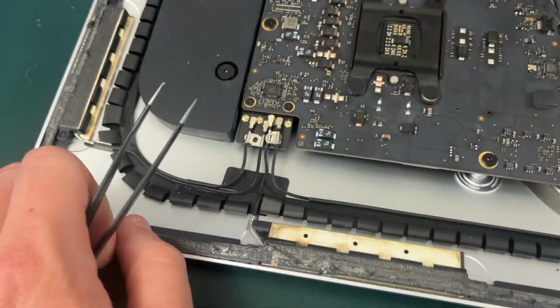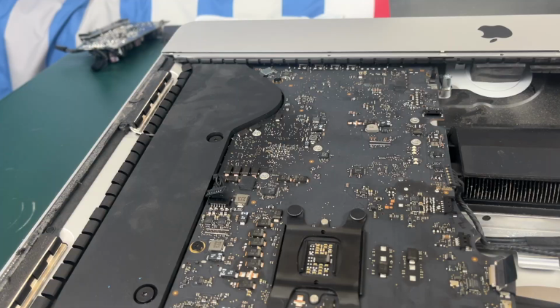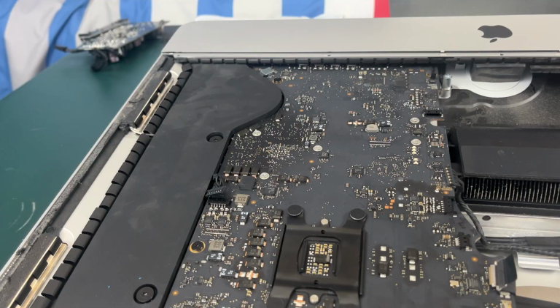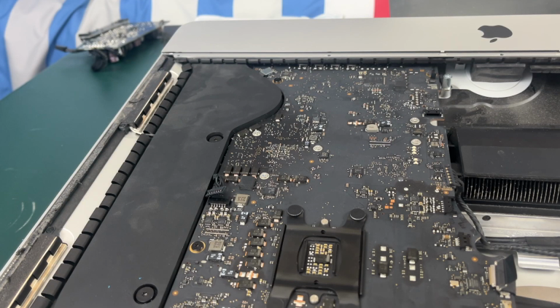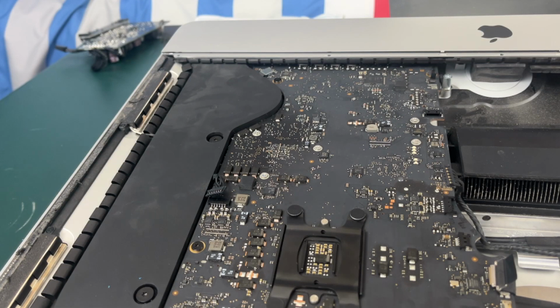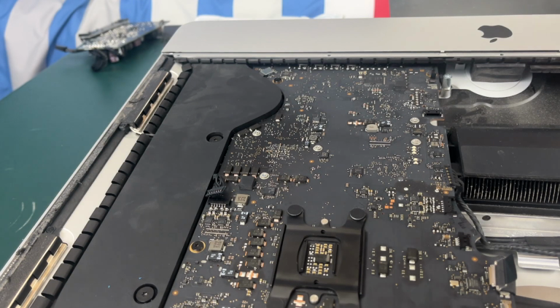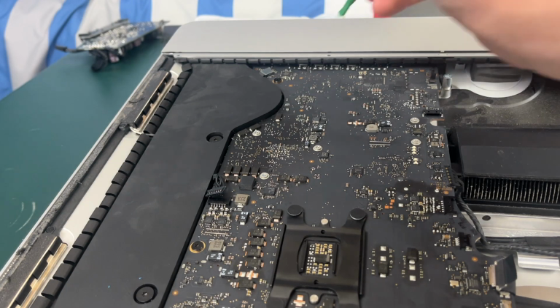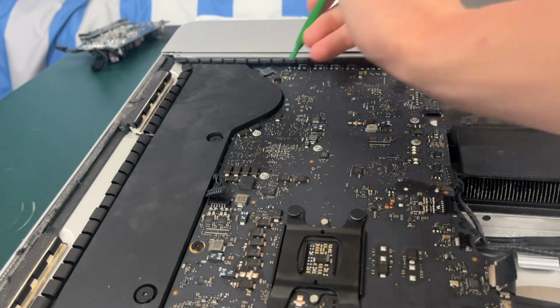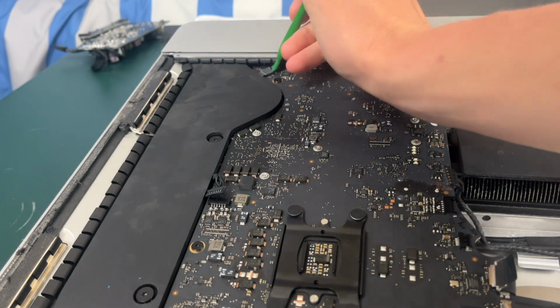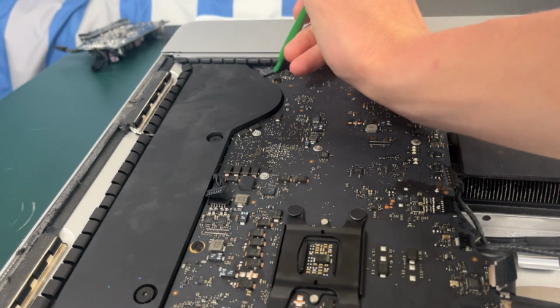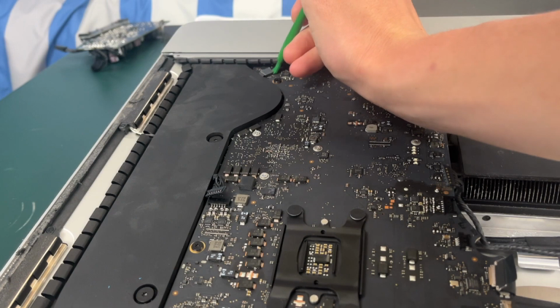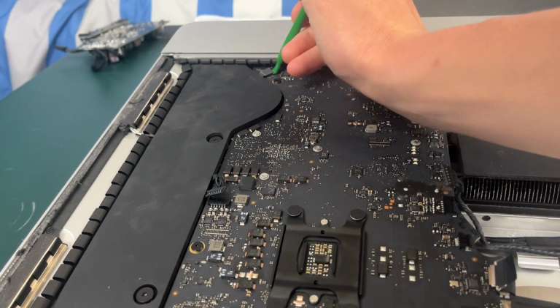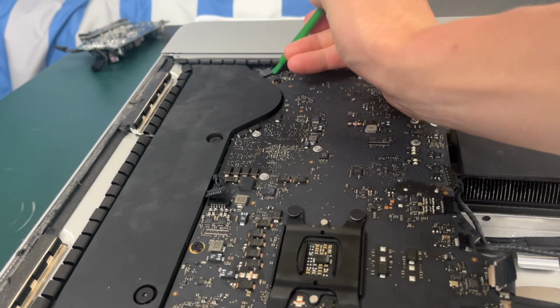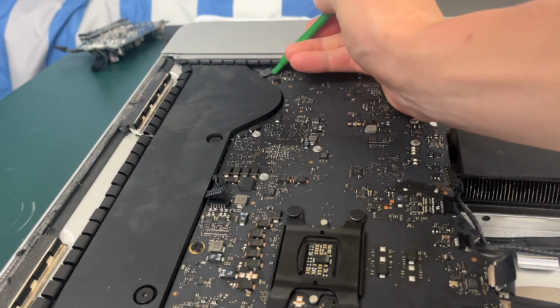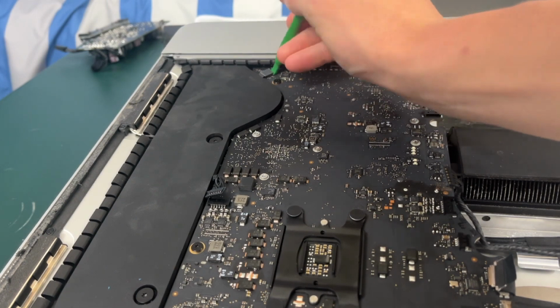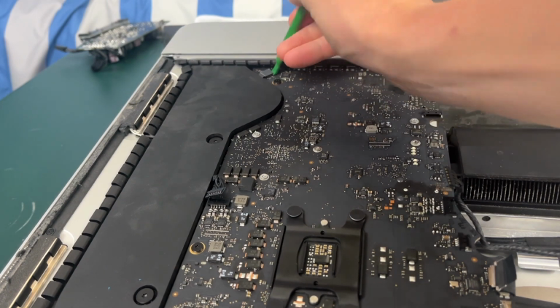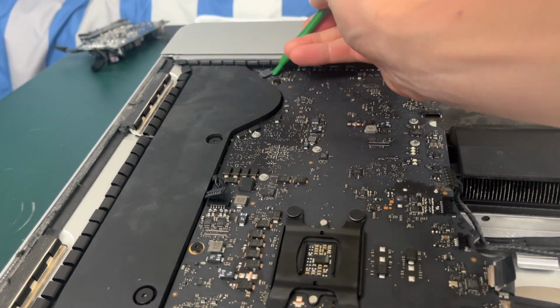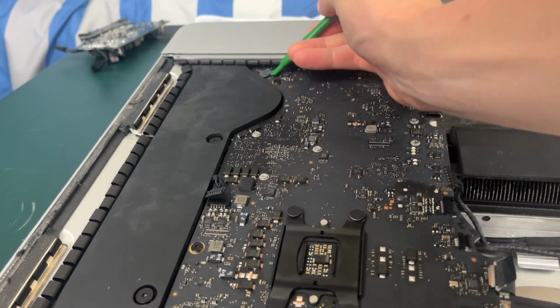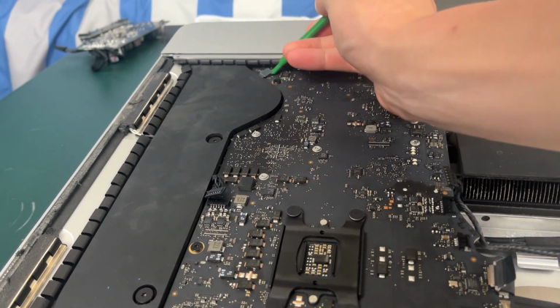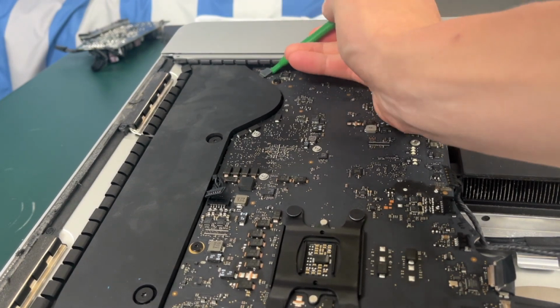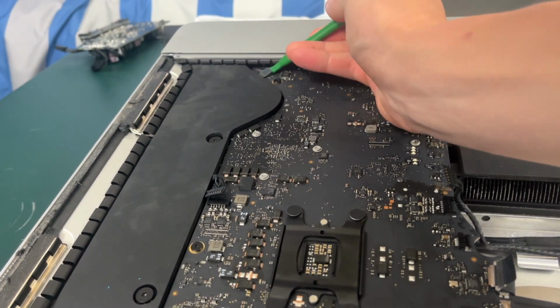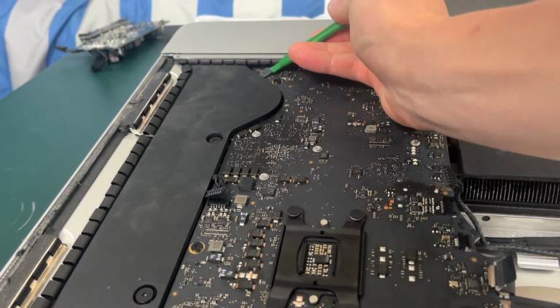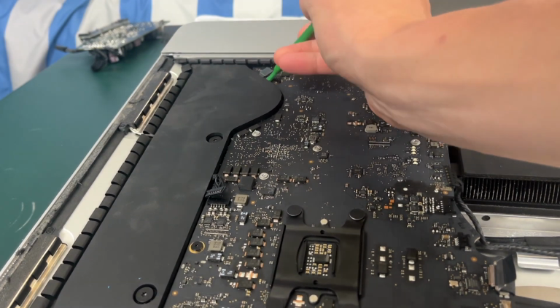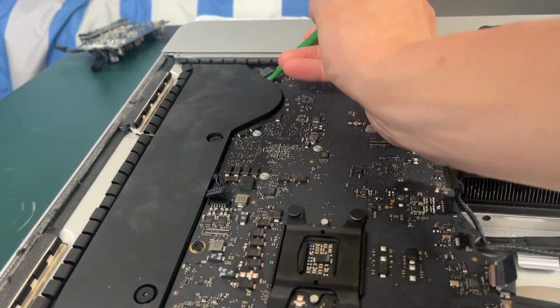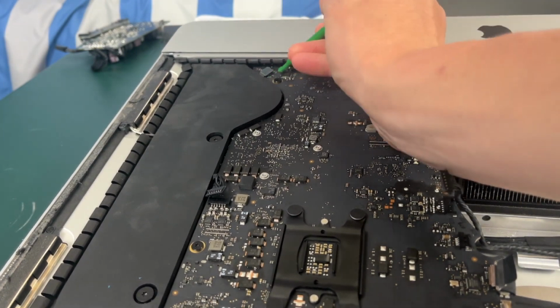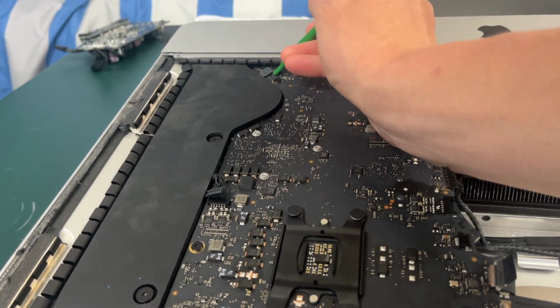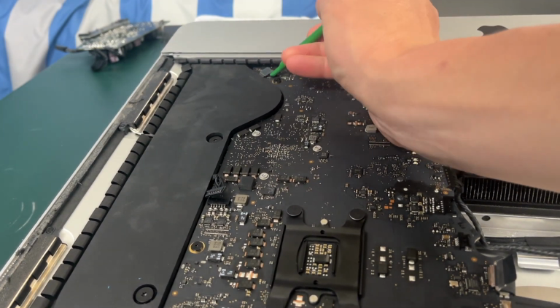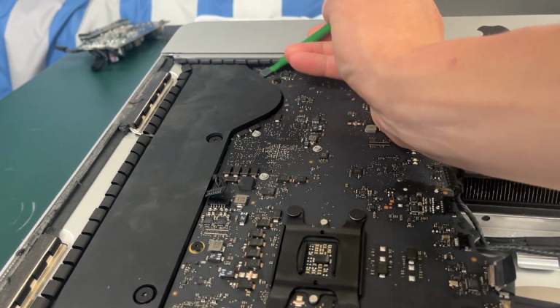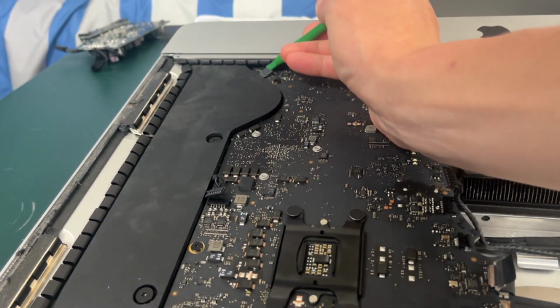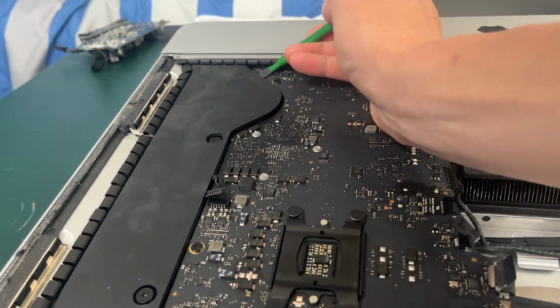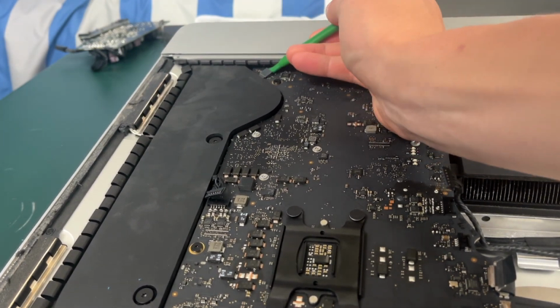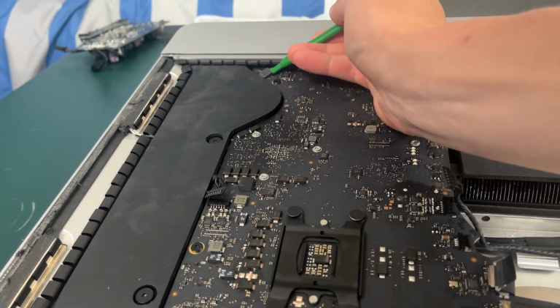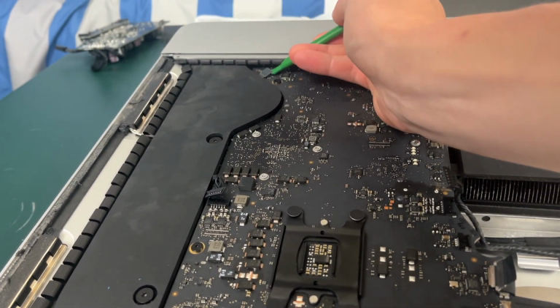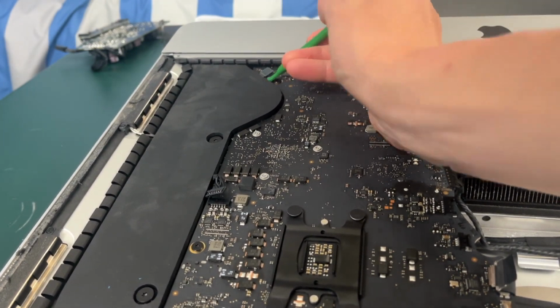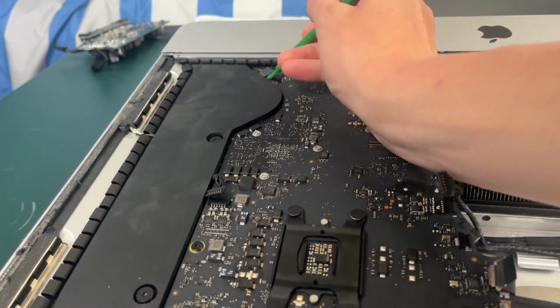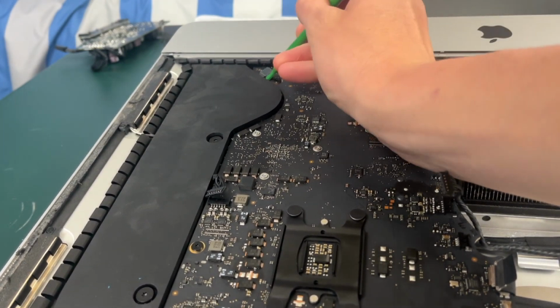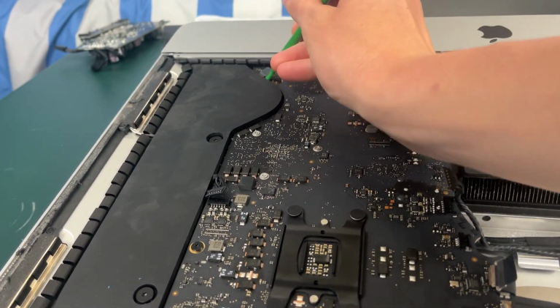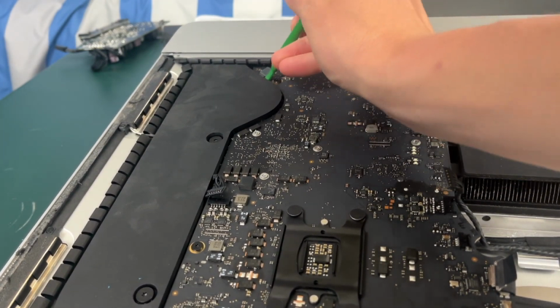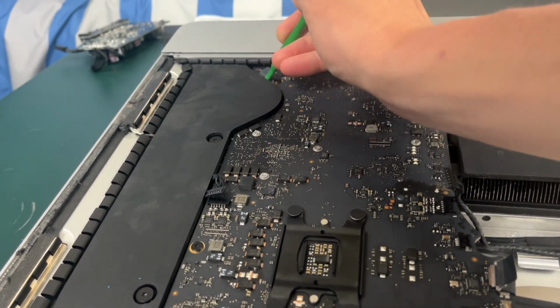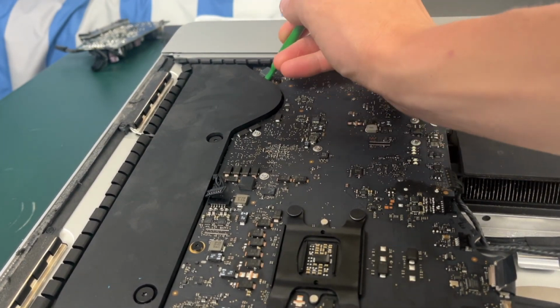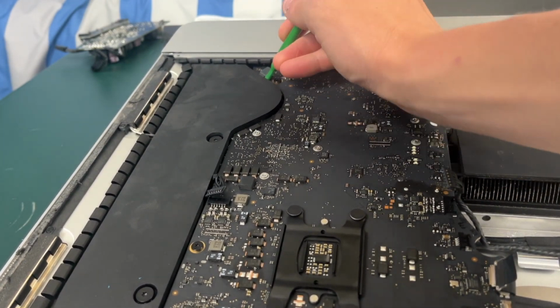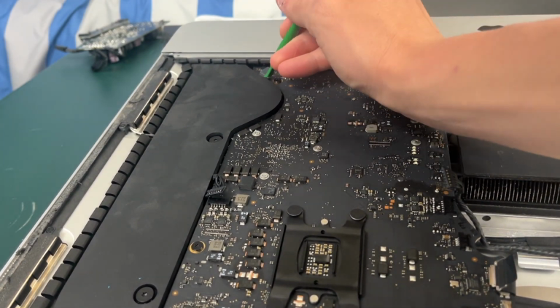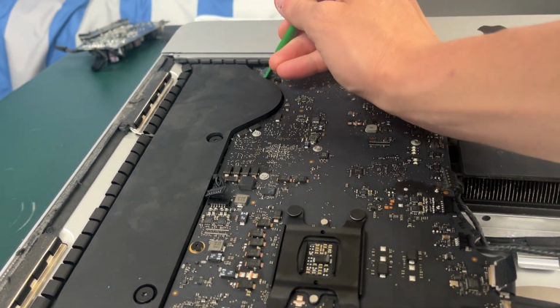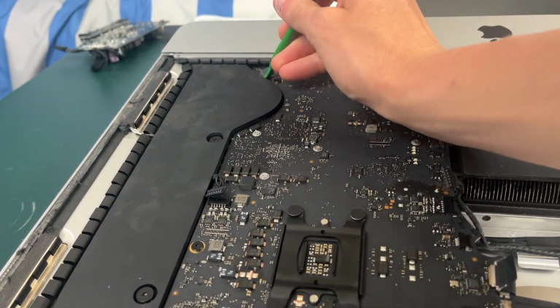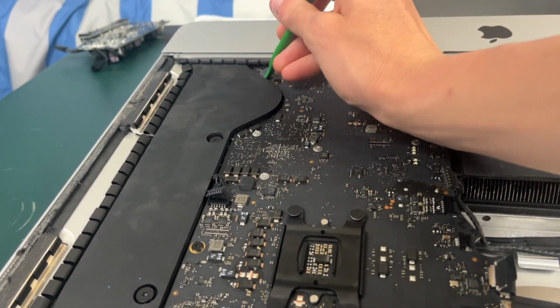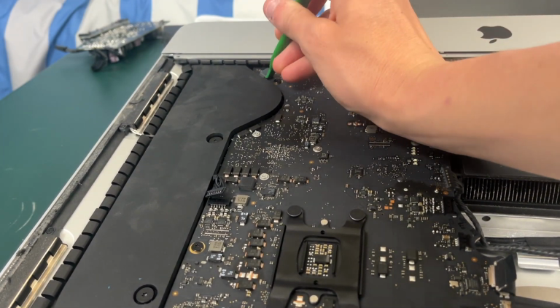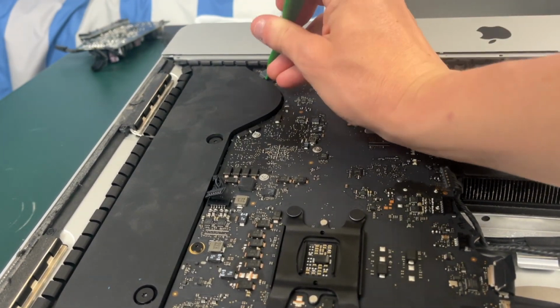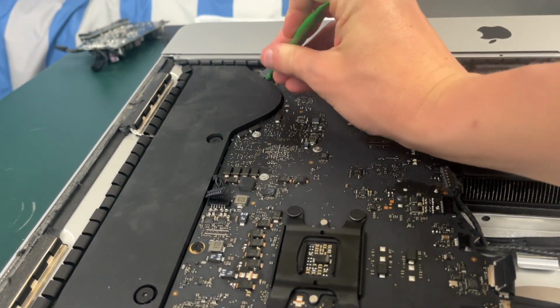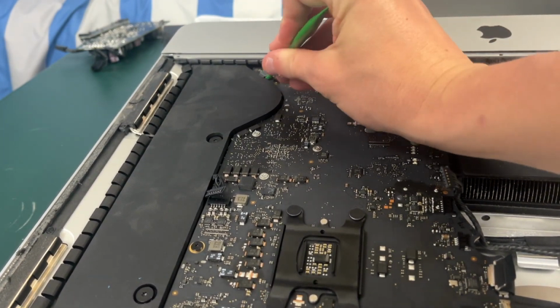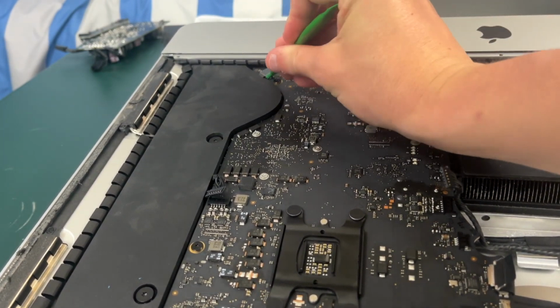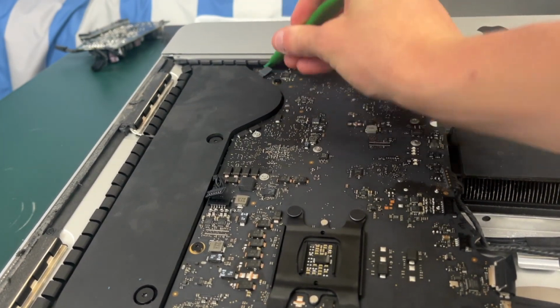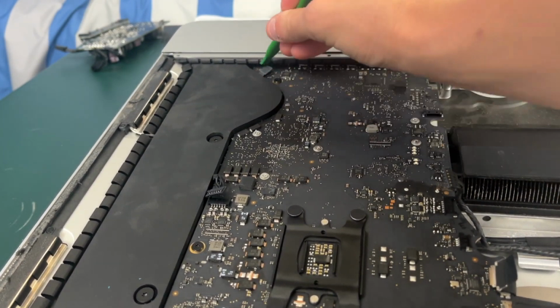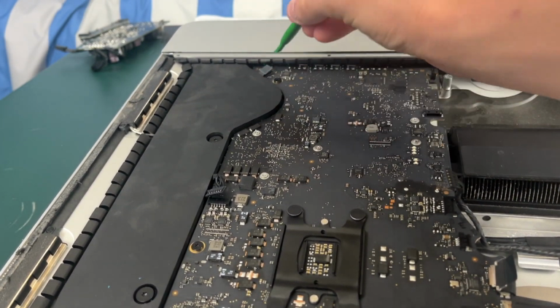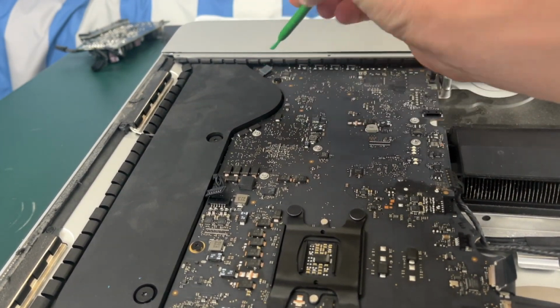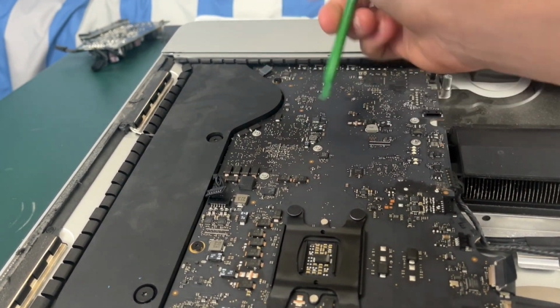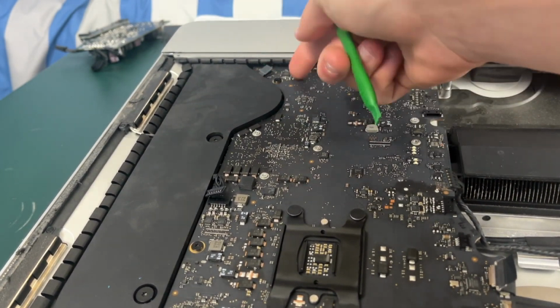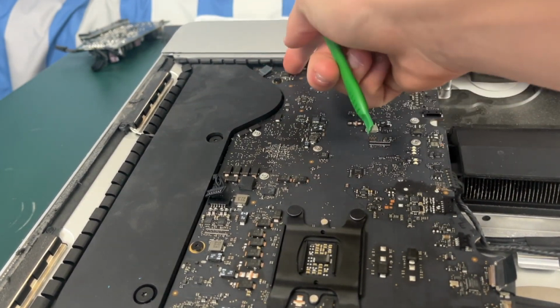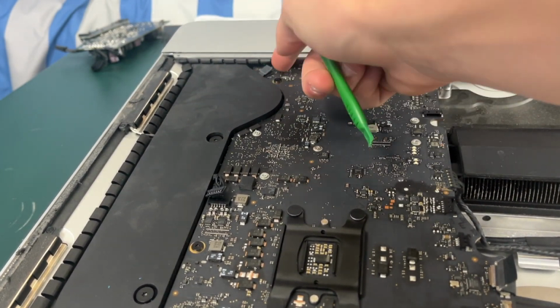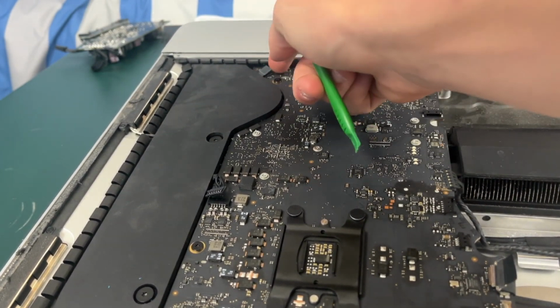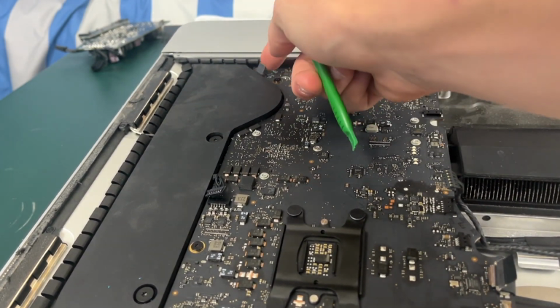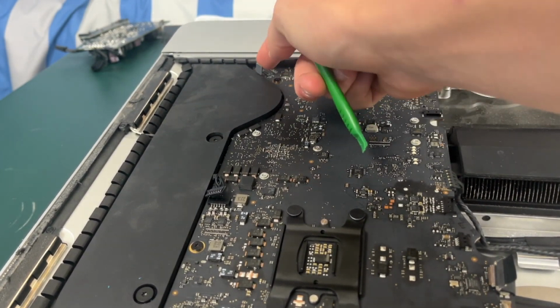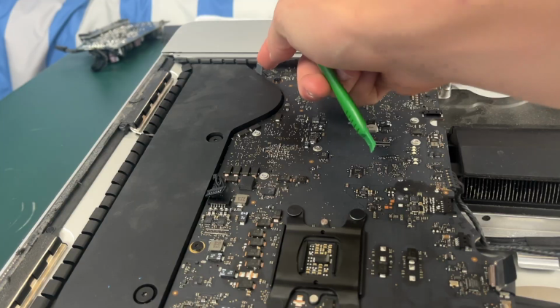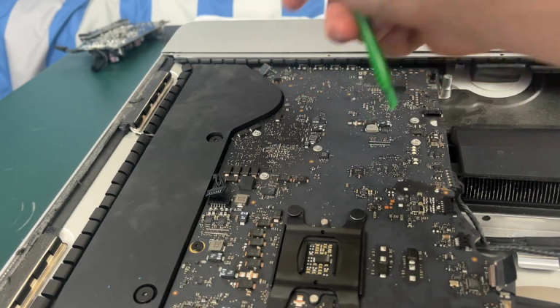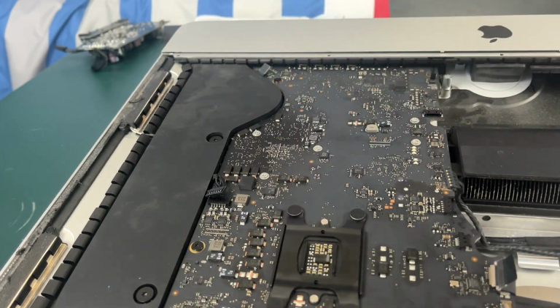Towards the bottom of your iMac we have the headphone jack connector that we're just going to pry up with a pry tool.